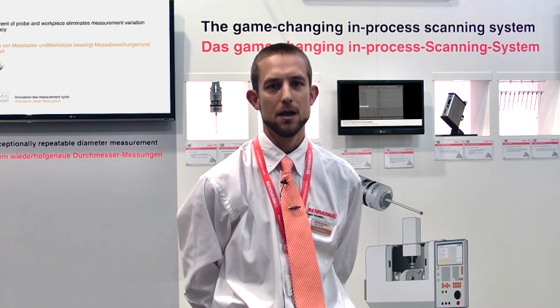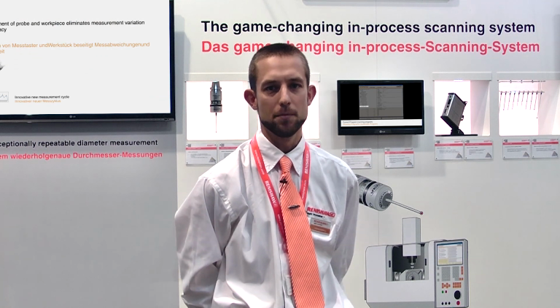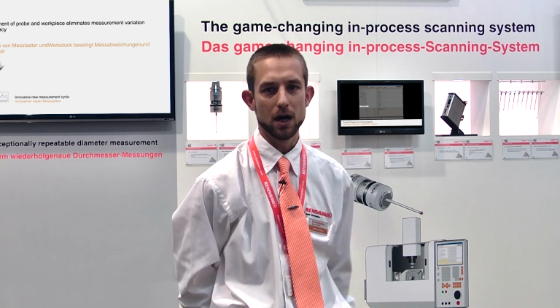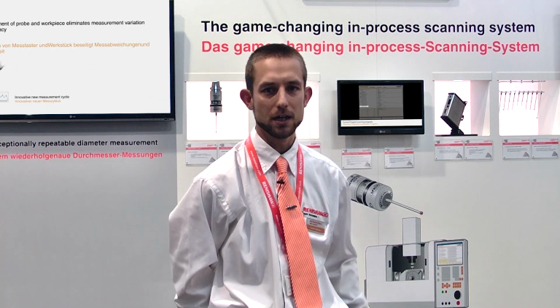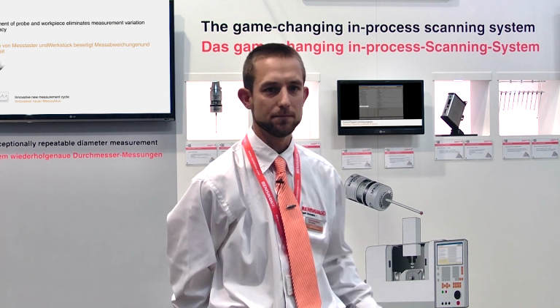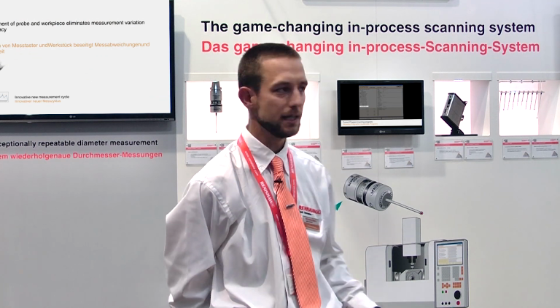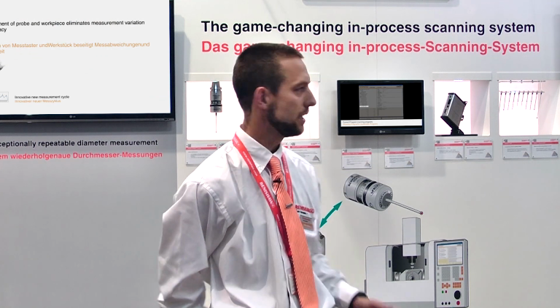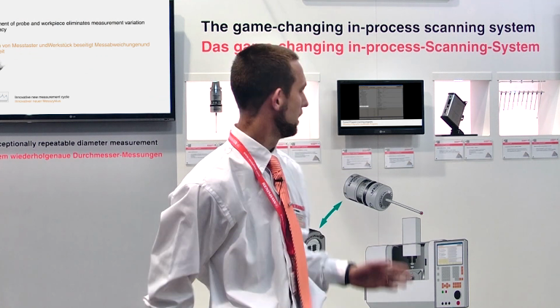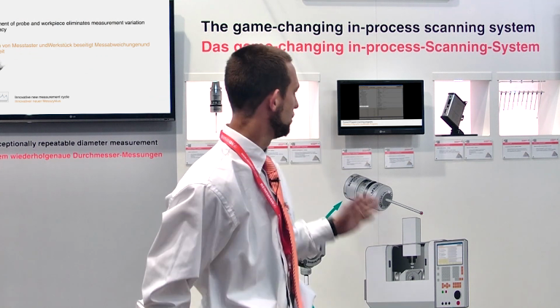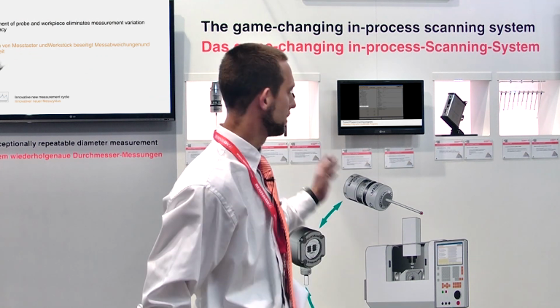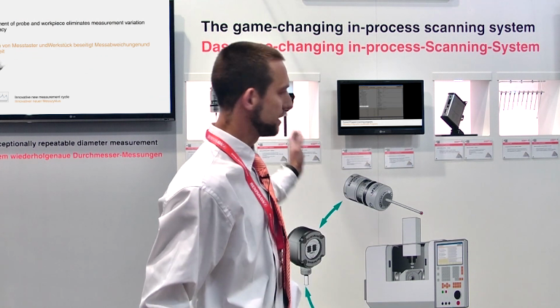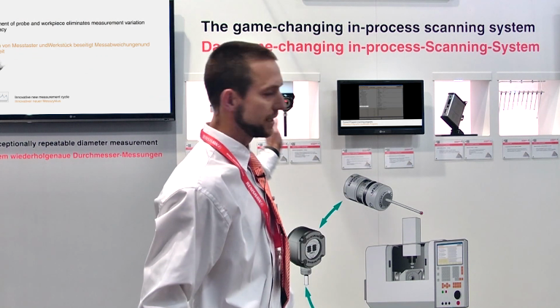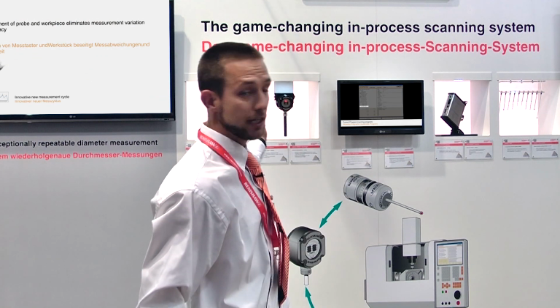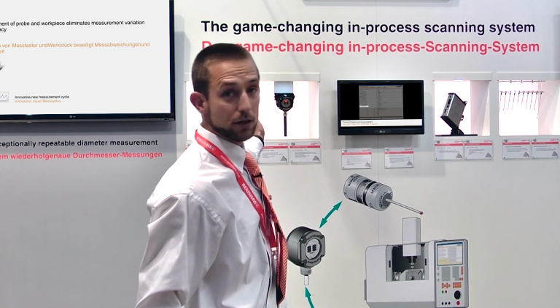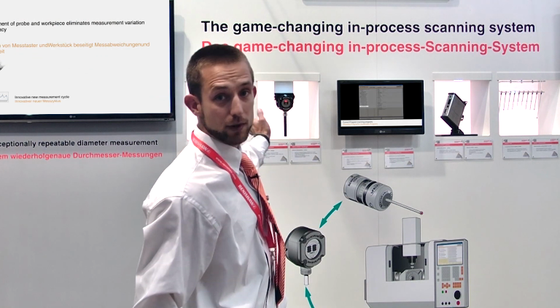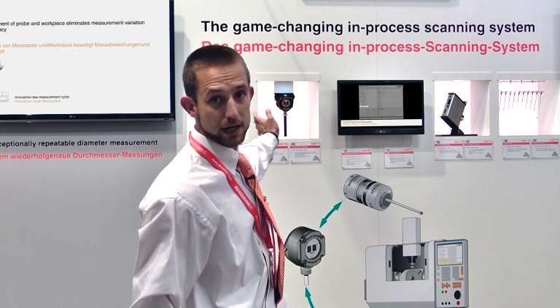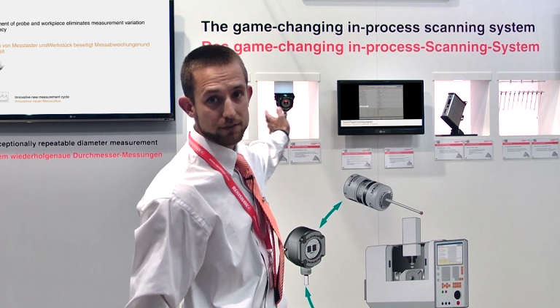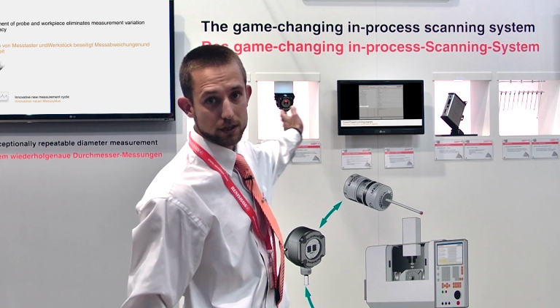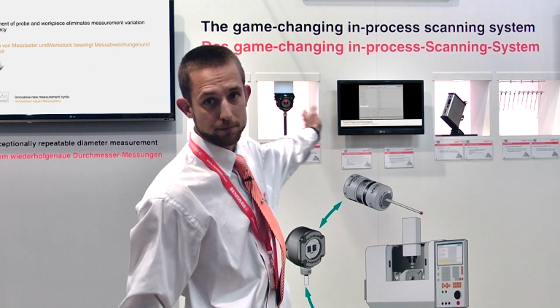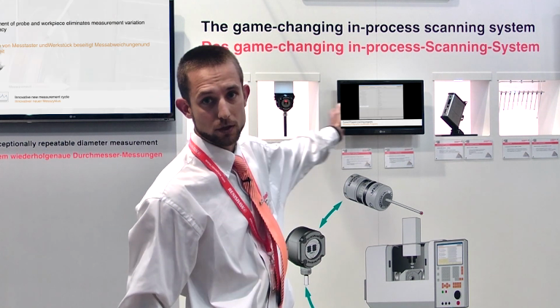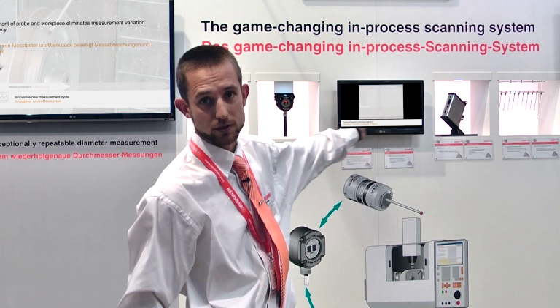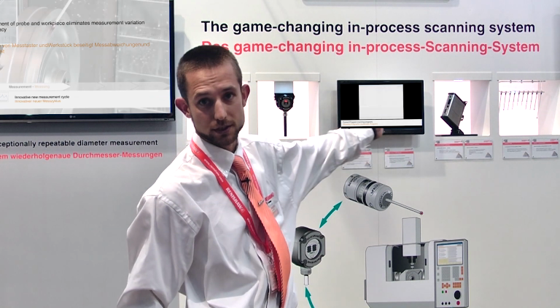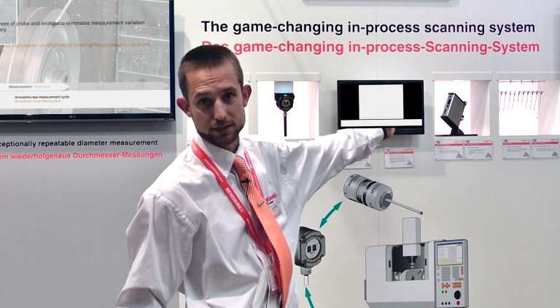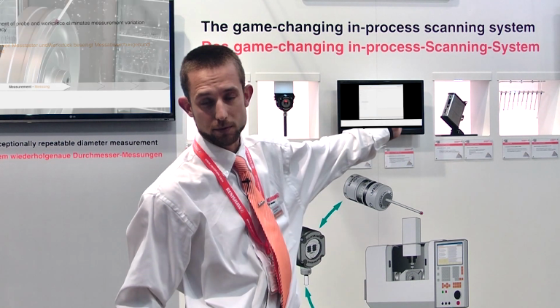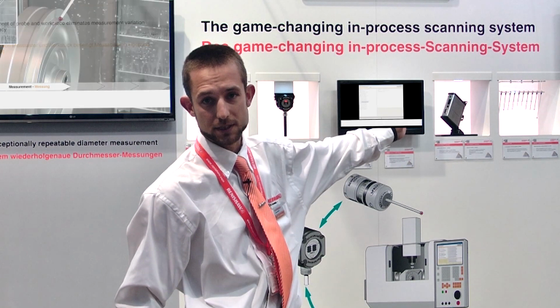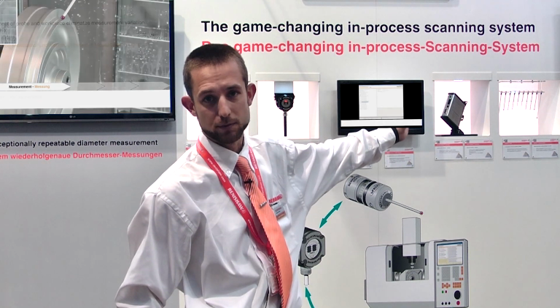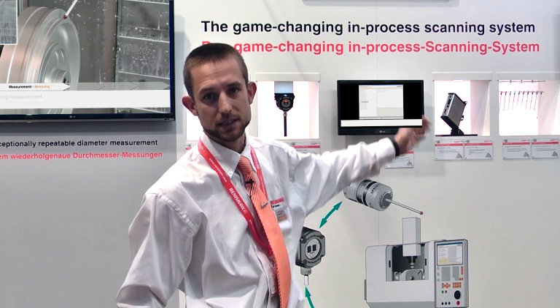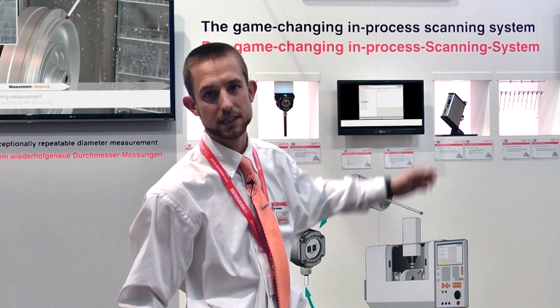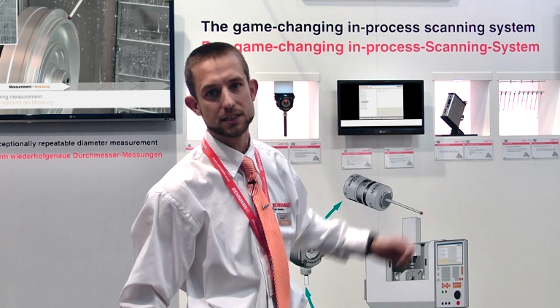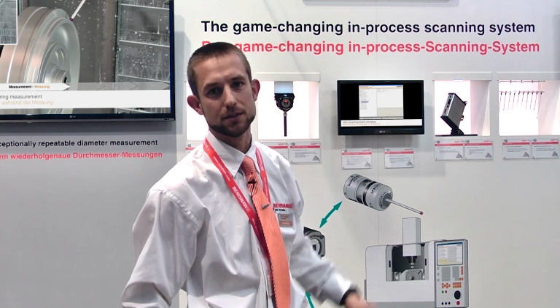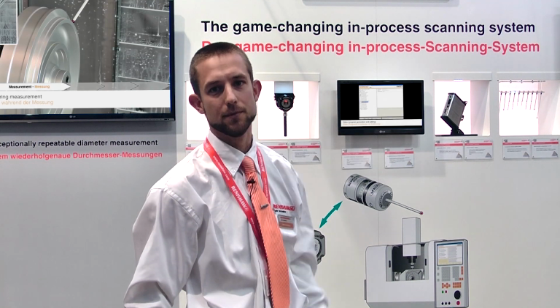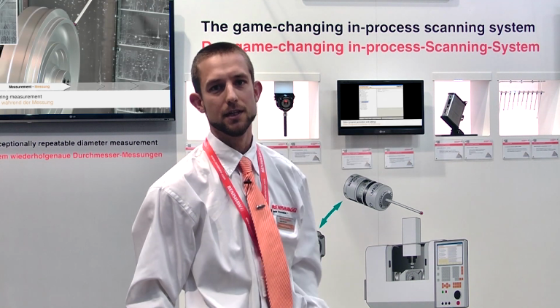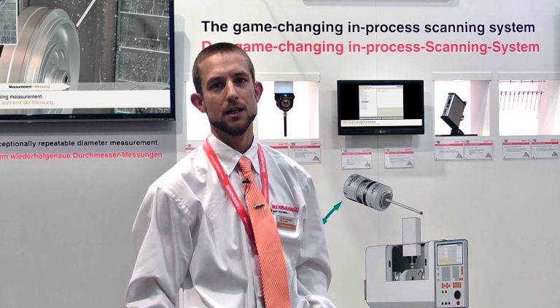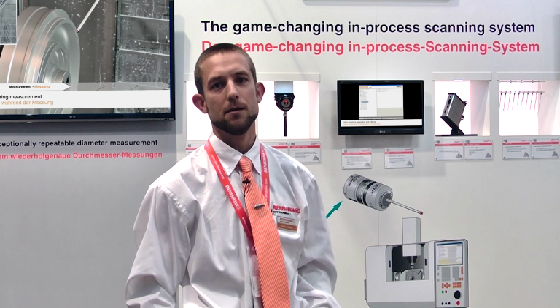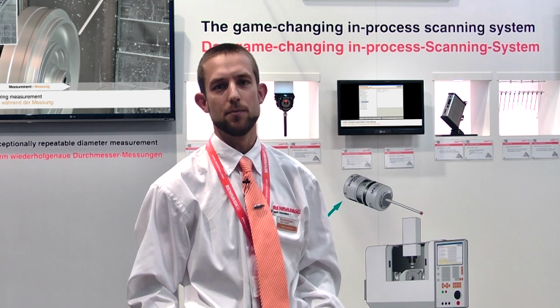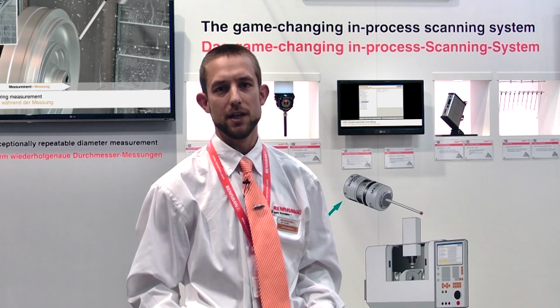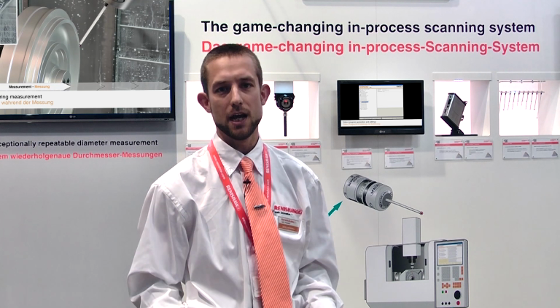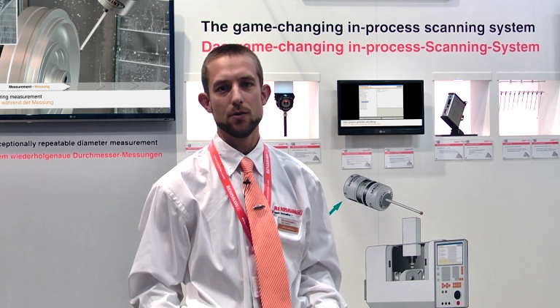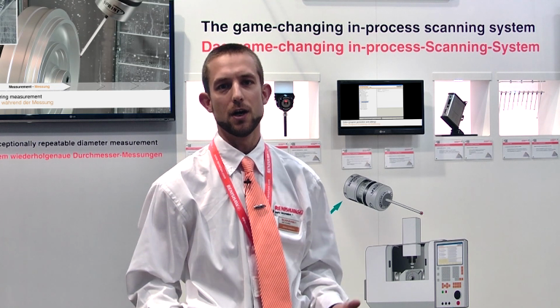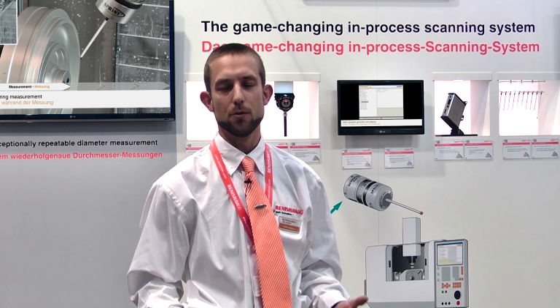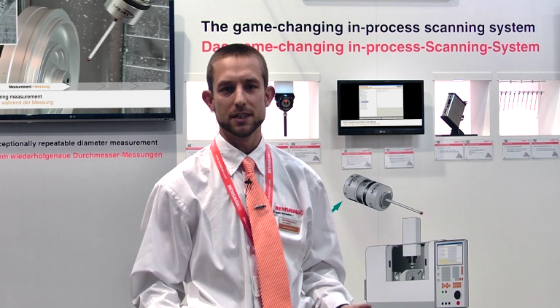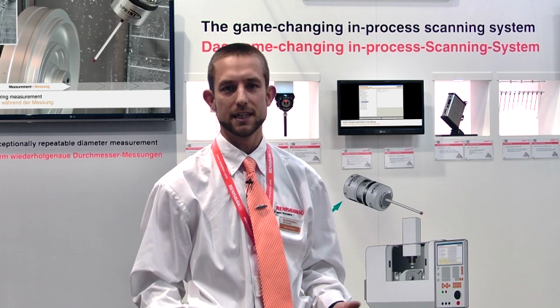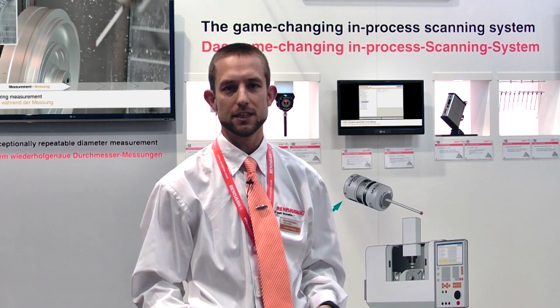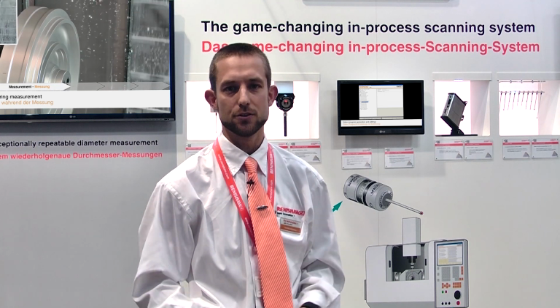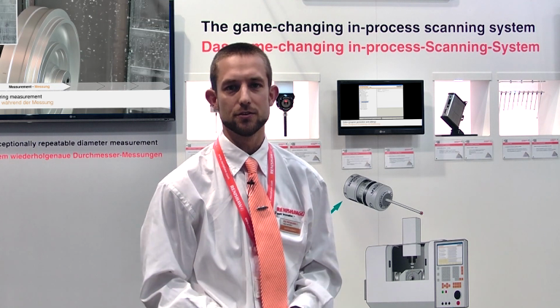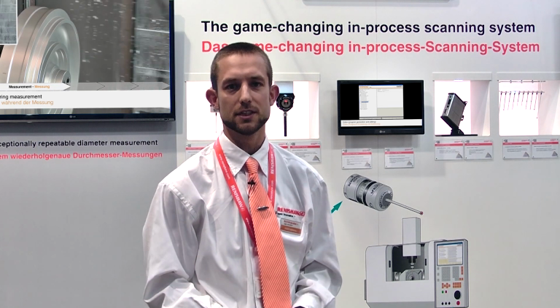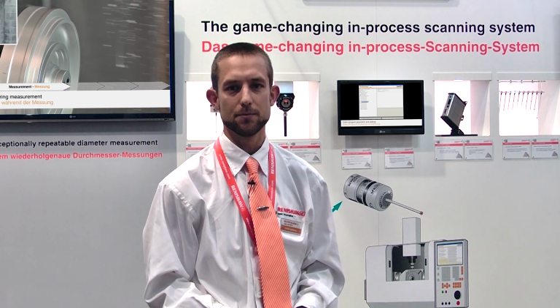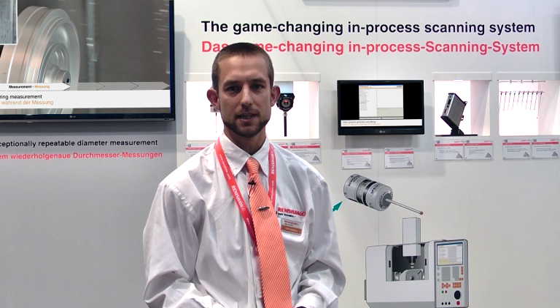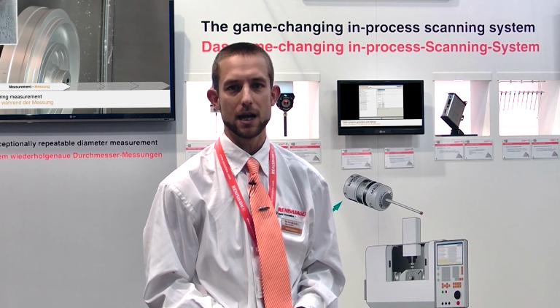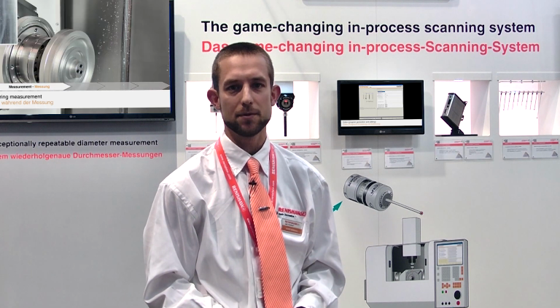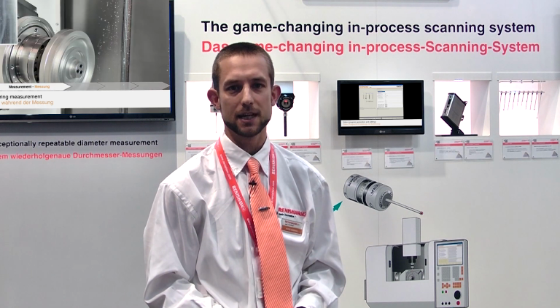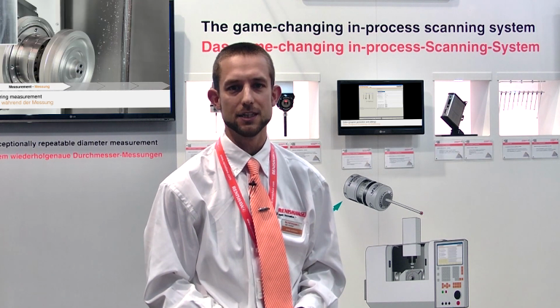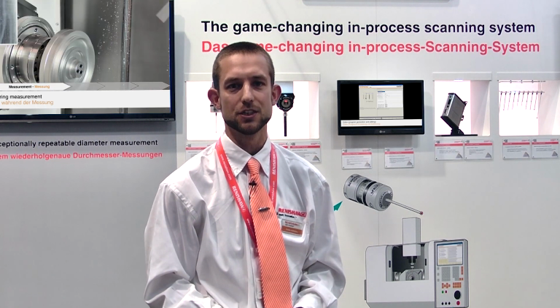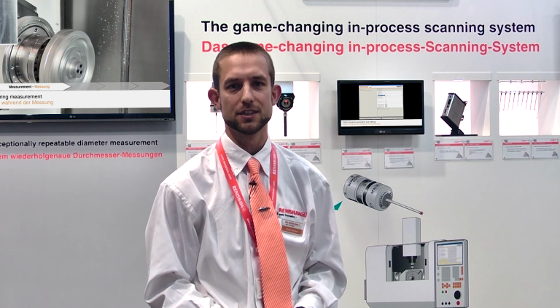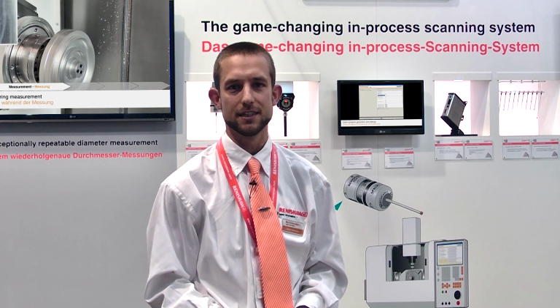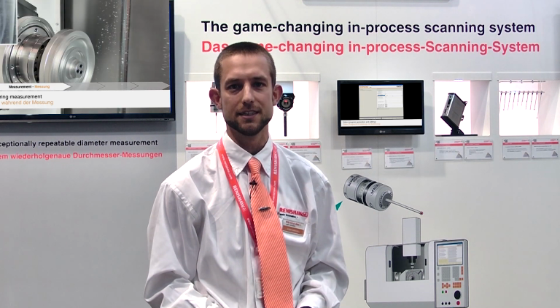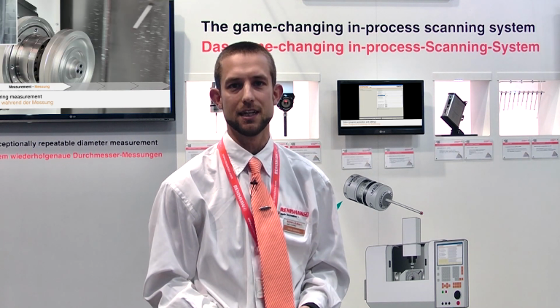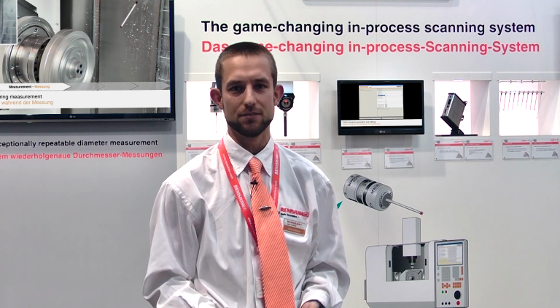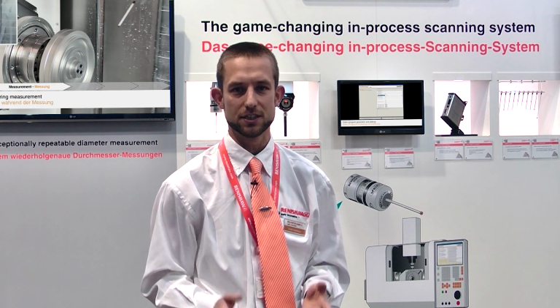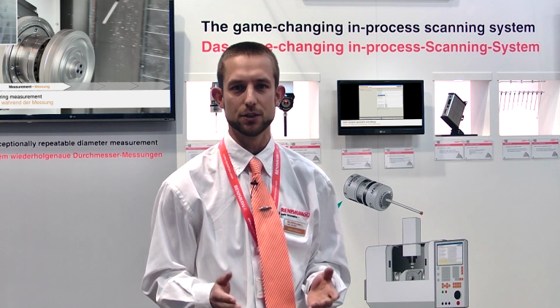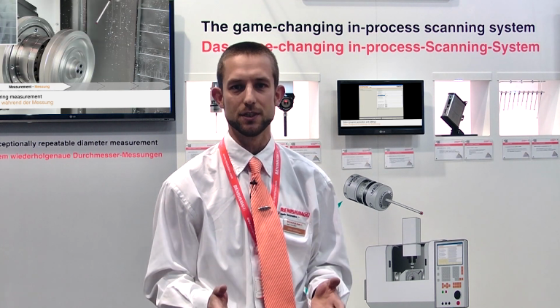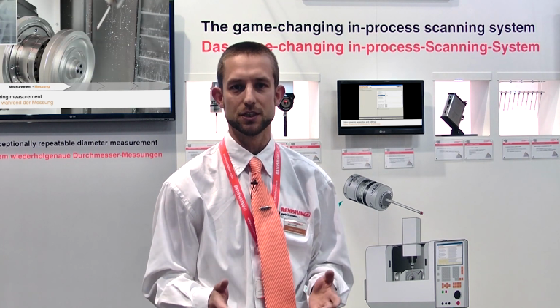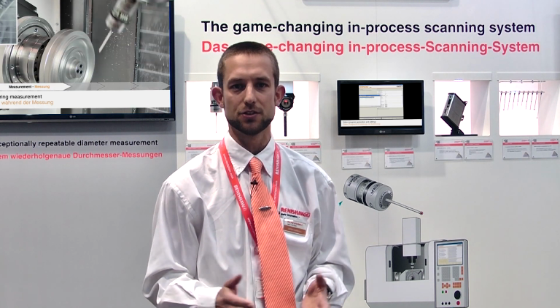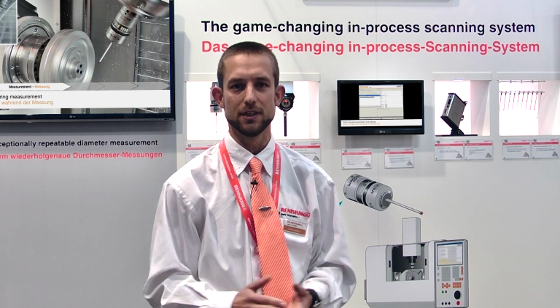Behind me you can see an array of the components from the Sprint system, but now I want to take you through some of the applications that it delivers to industry.